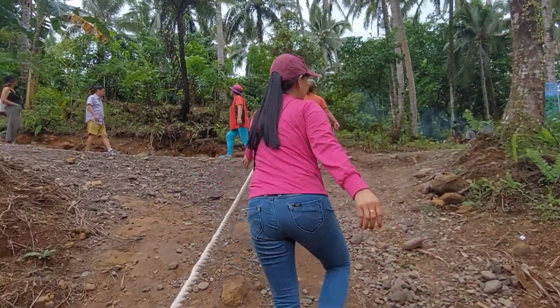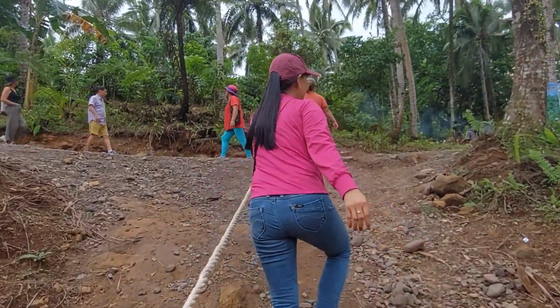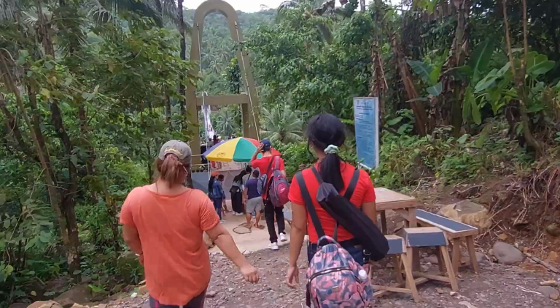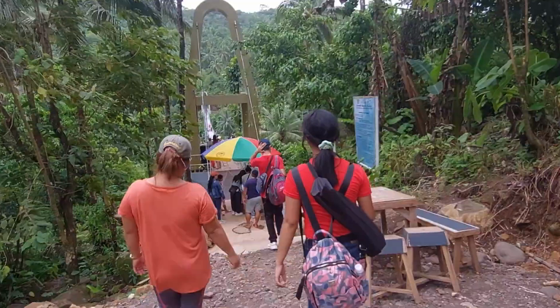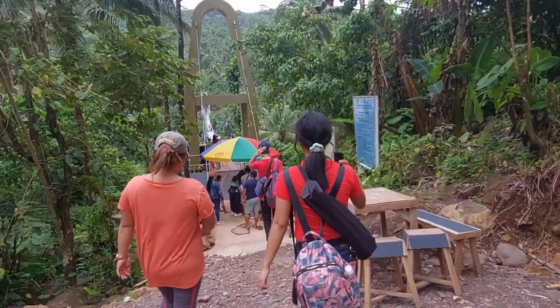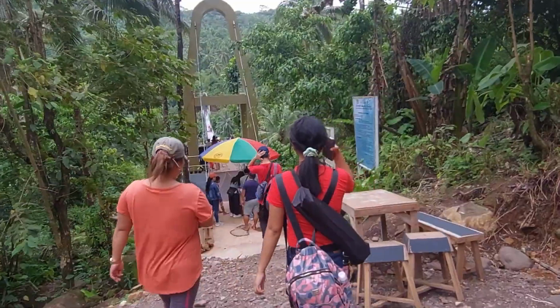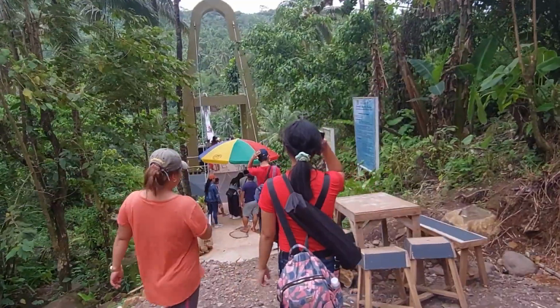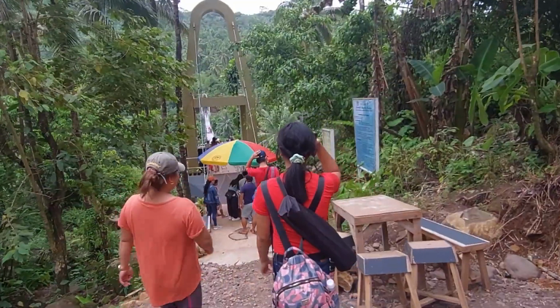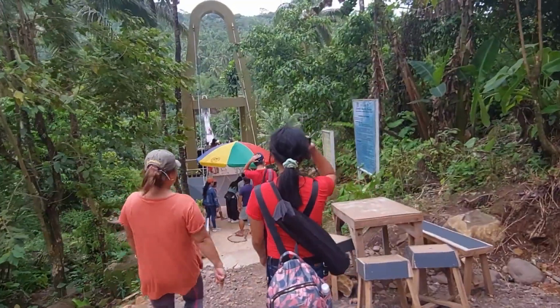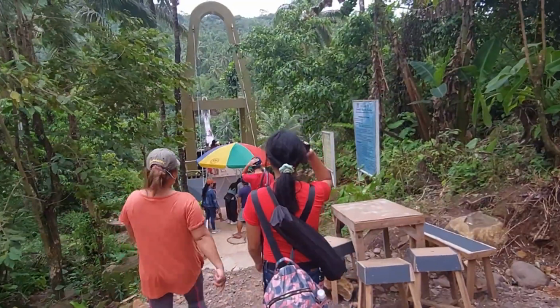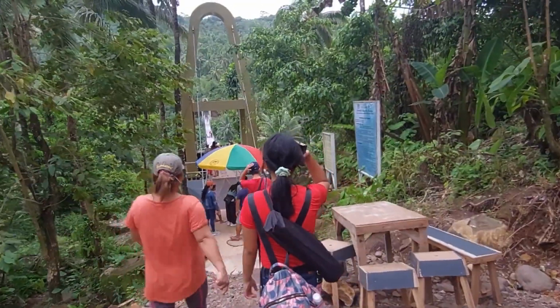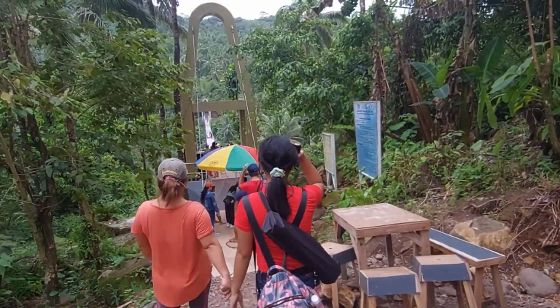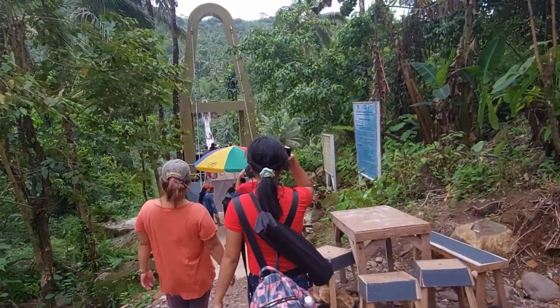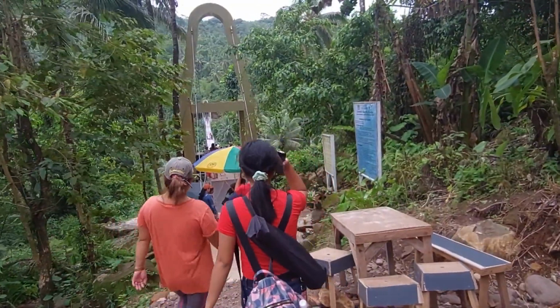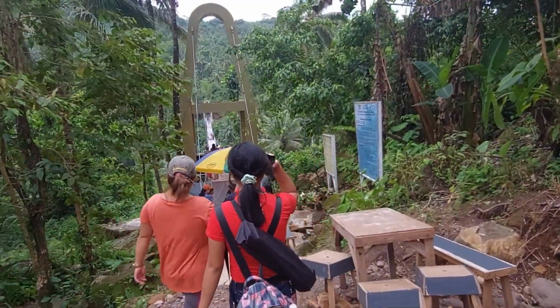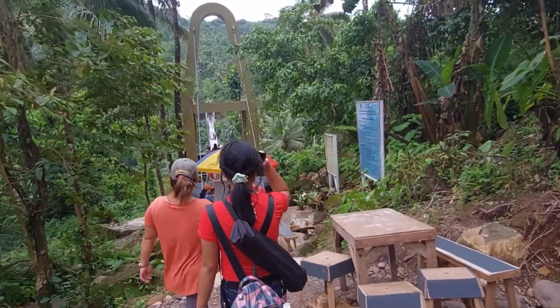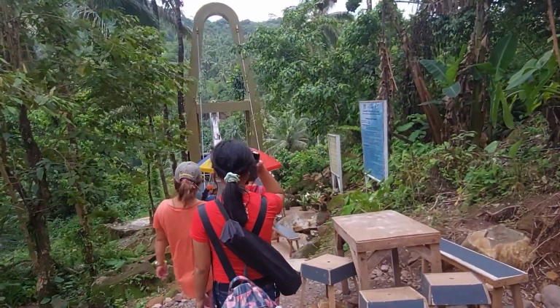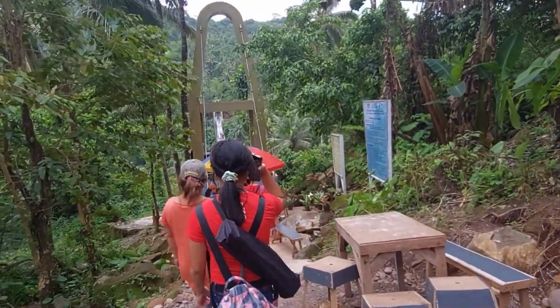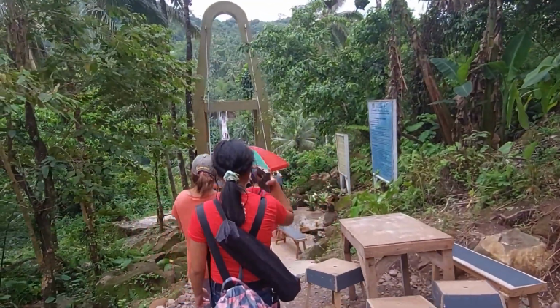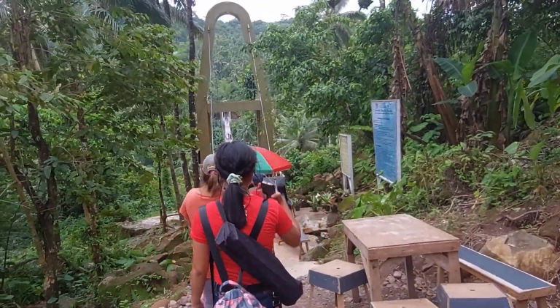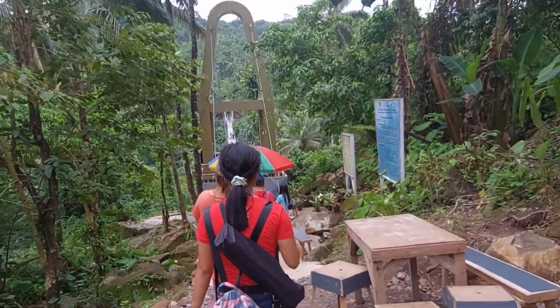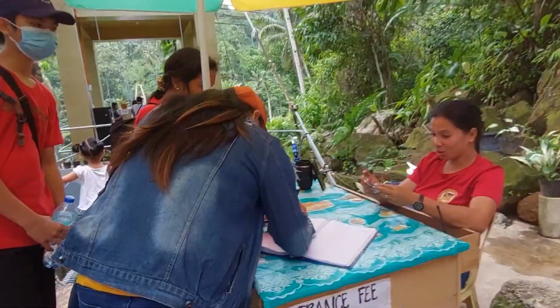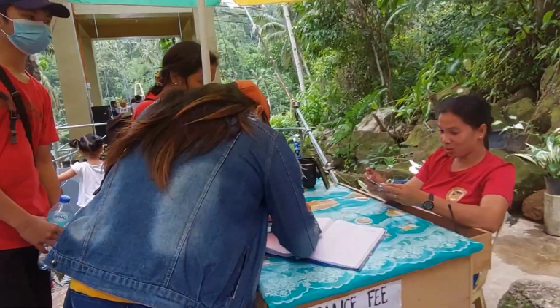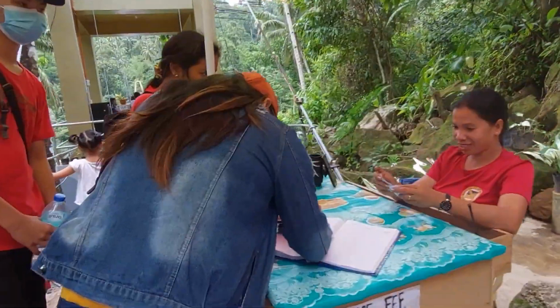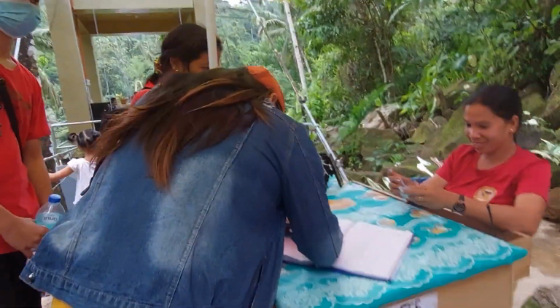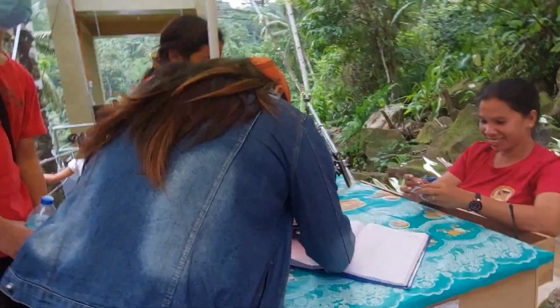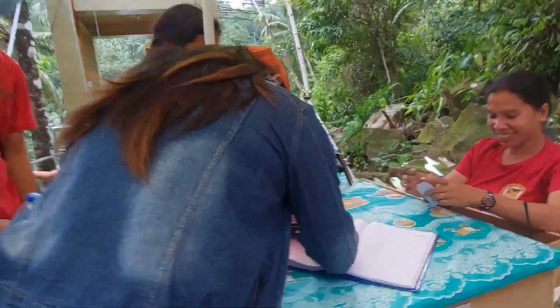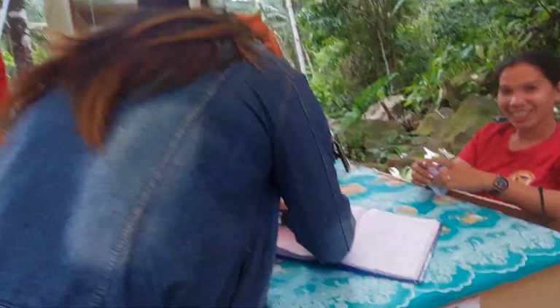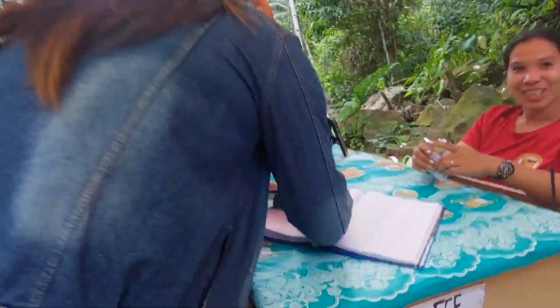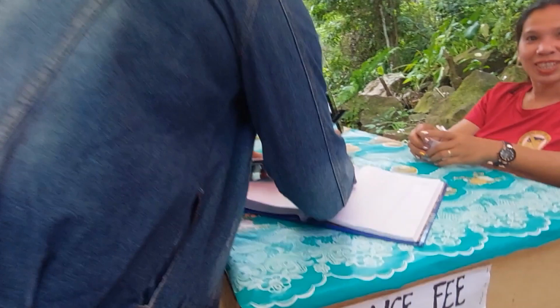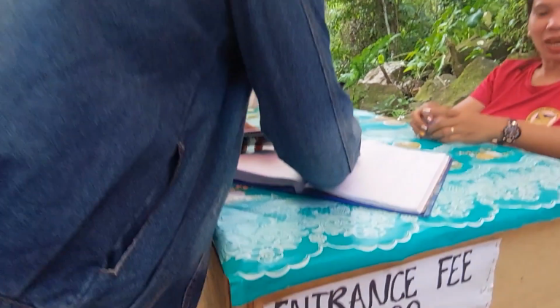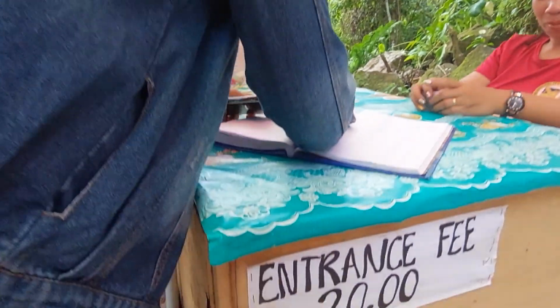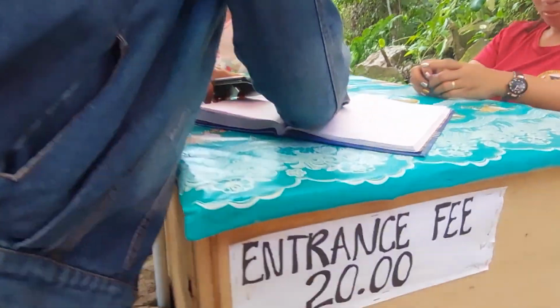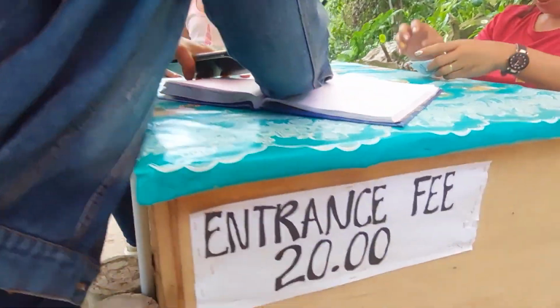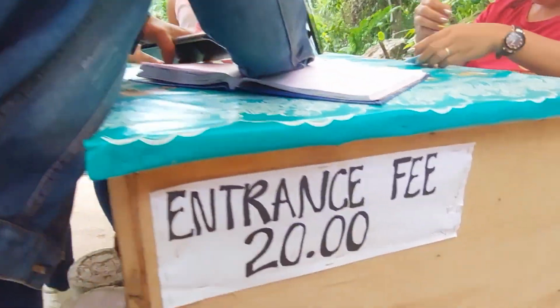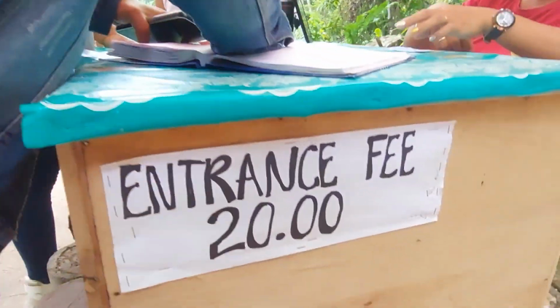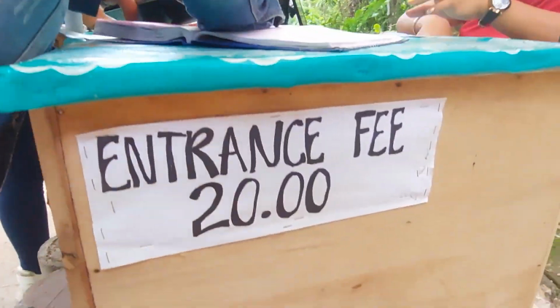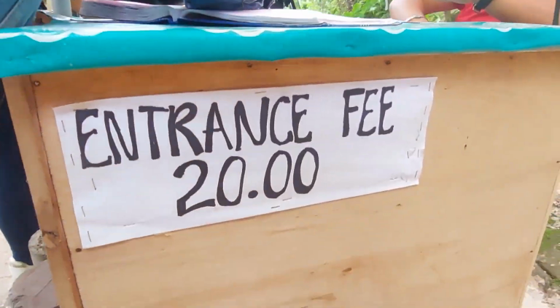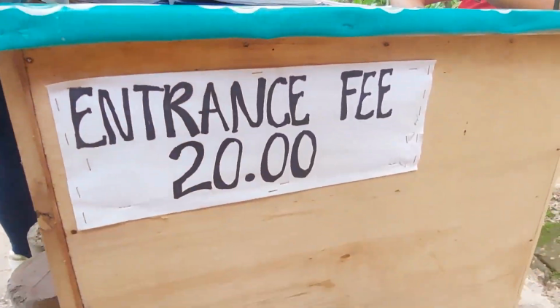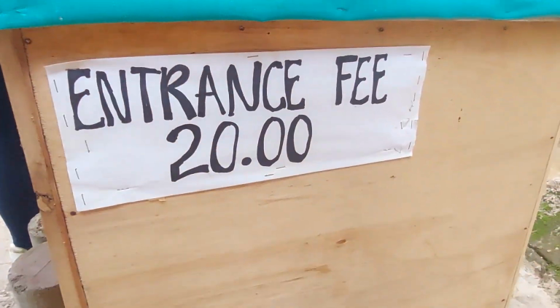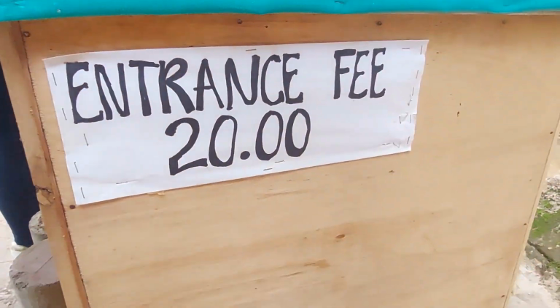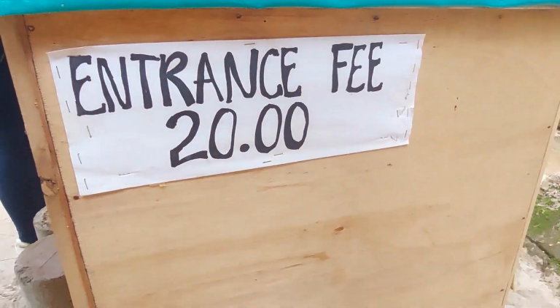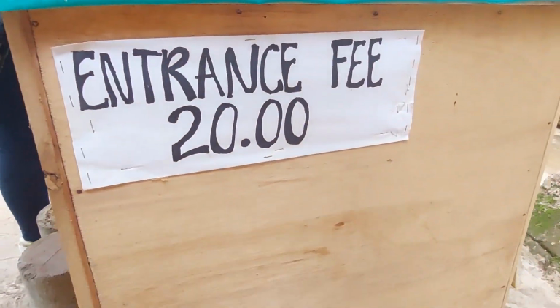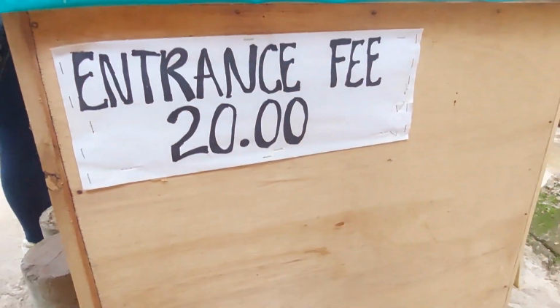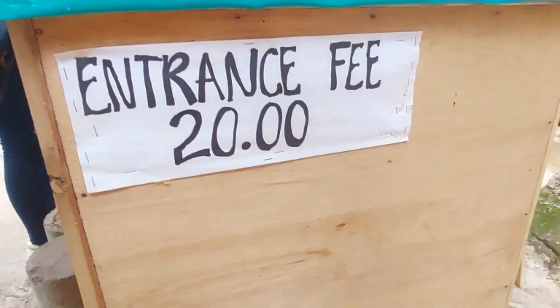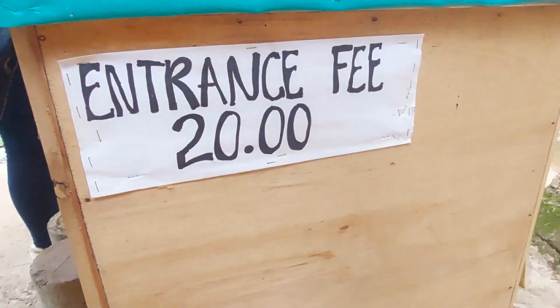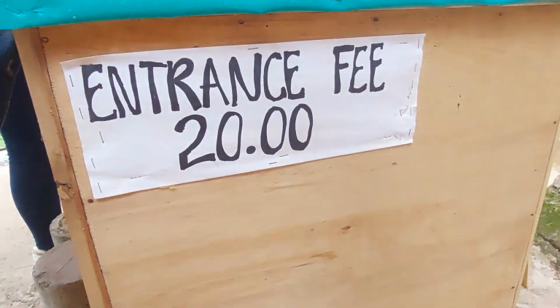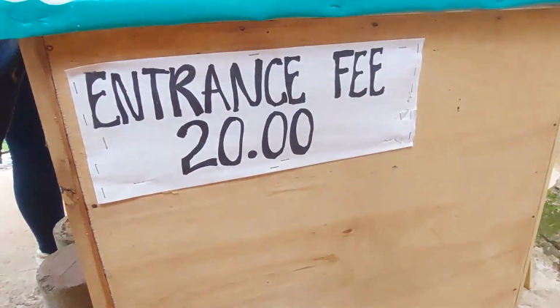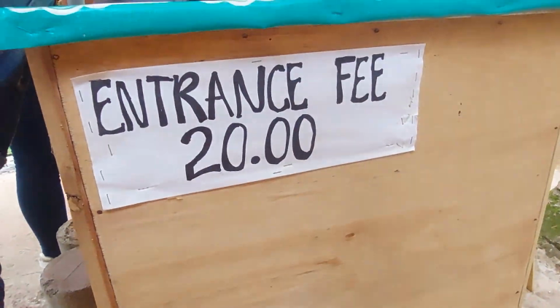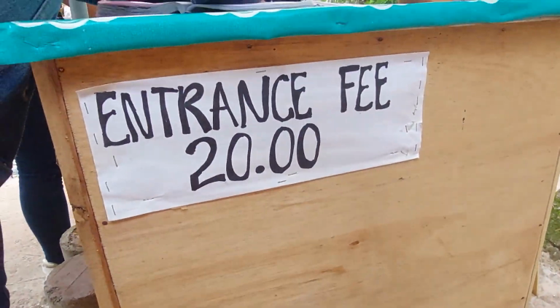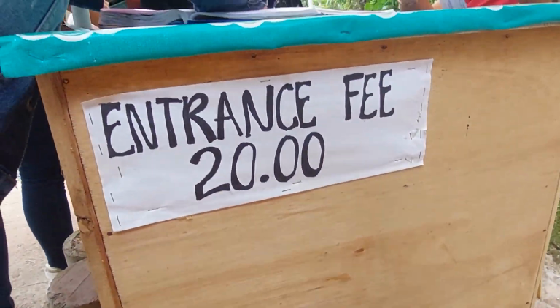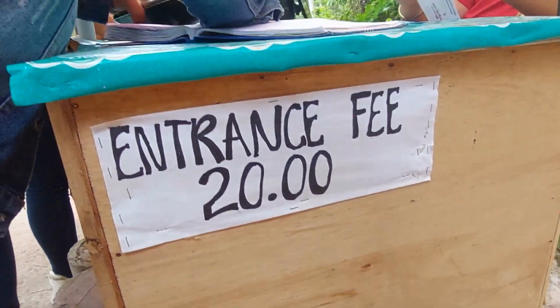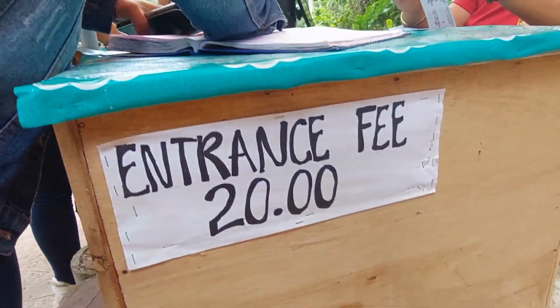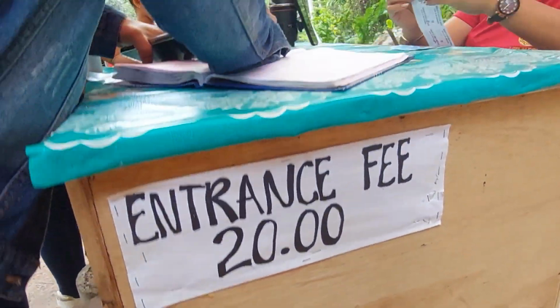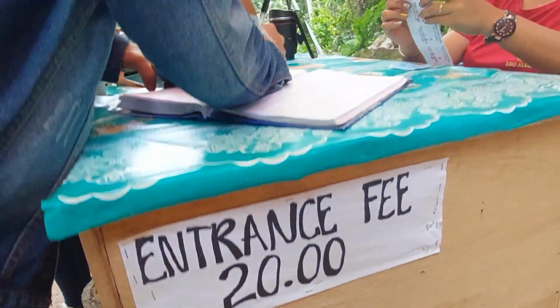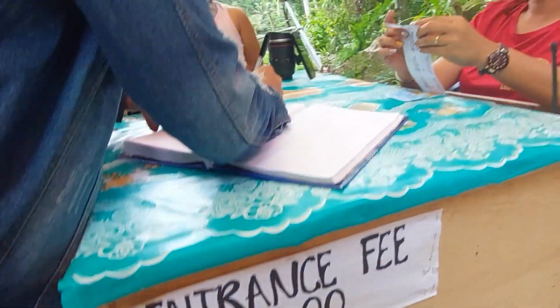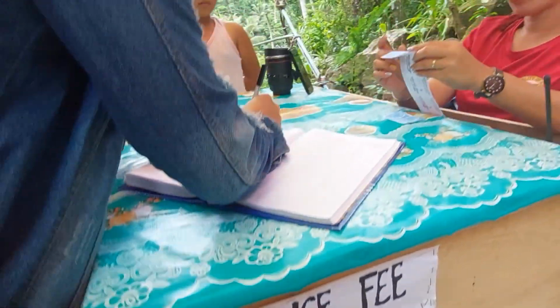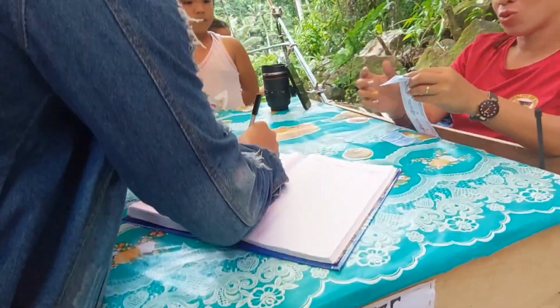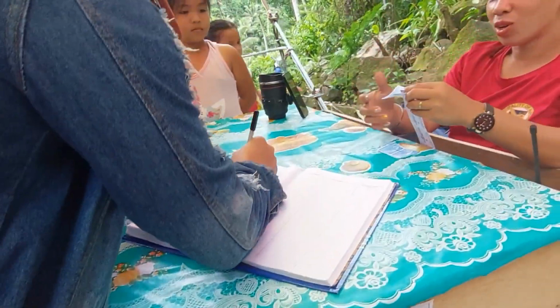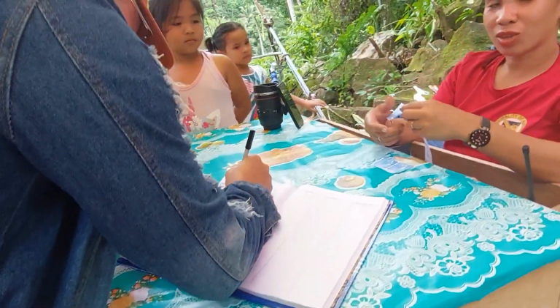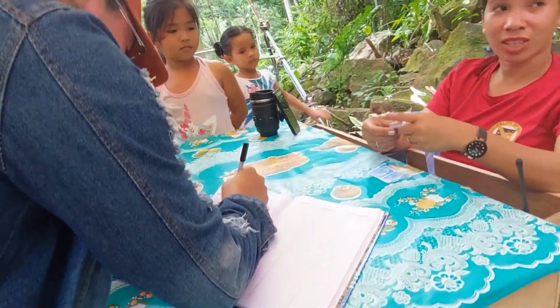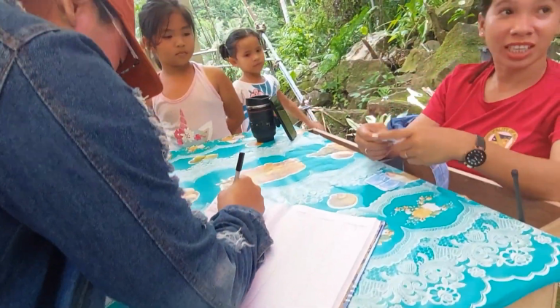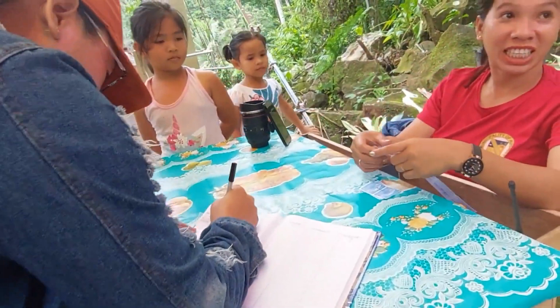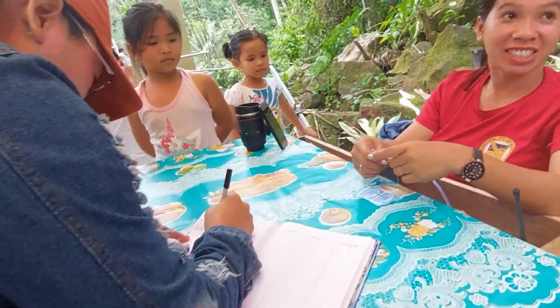Upon arriving at the entrance, you need to sign the logbook first, and there is an entrance fee of 20 pesos per person.